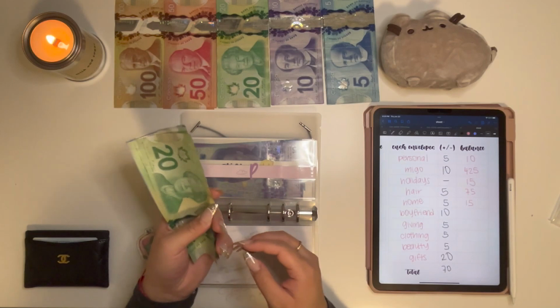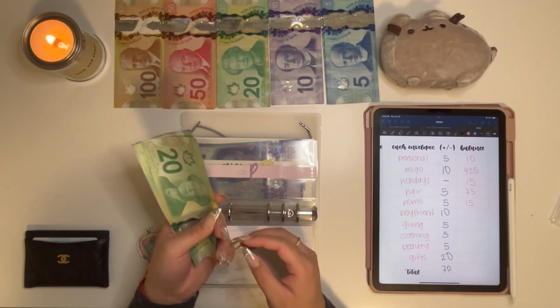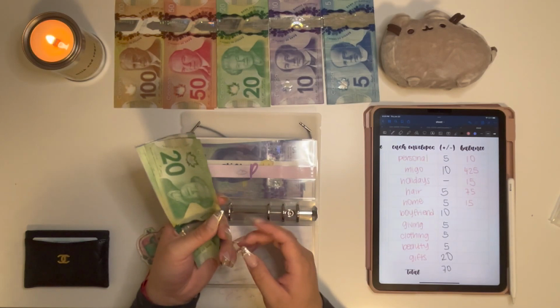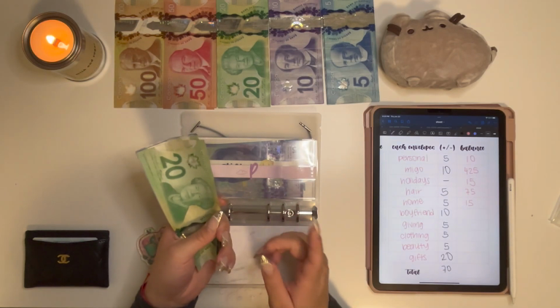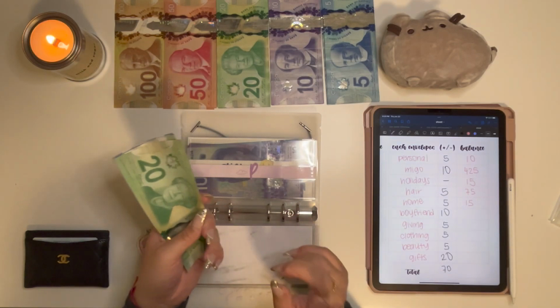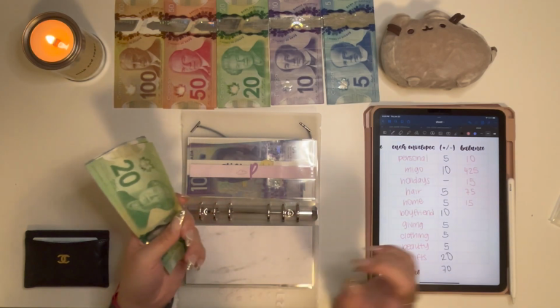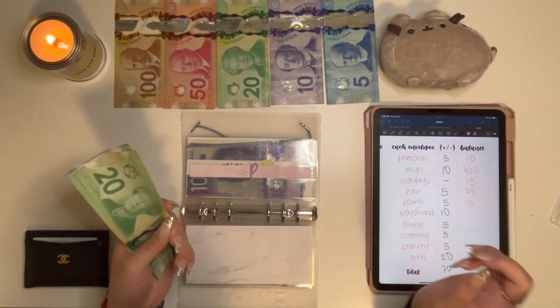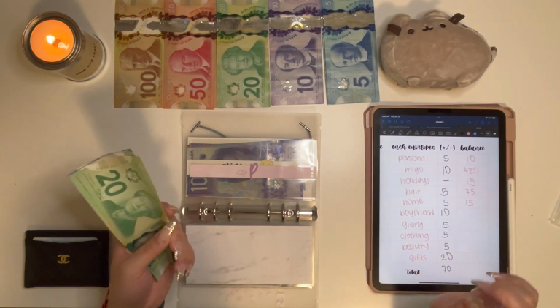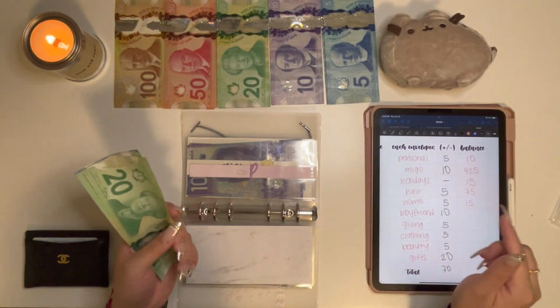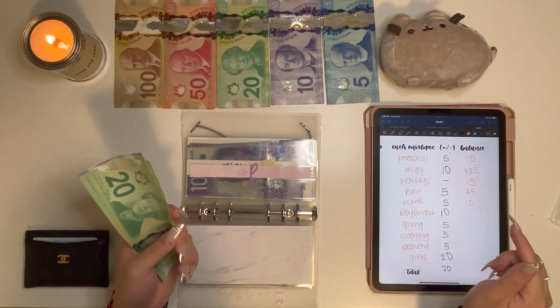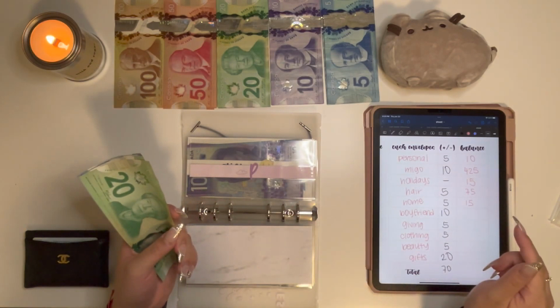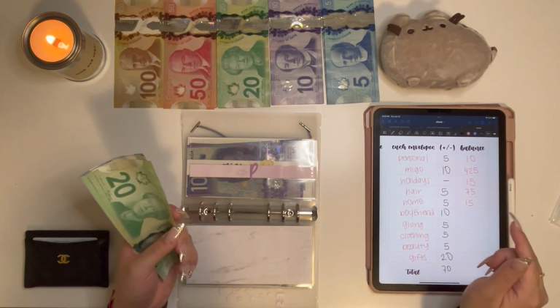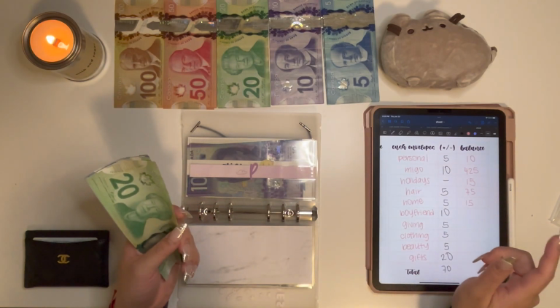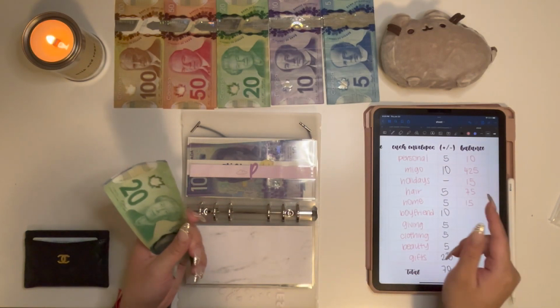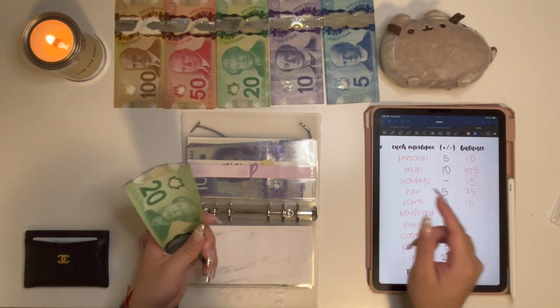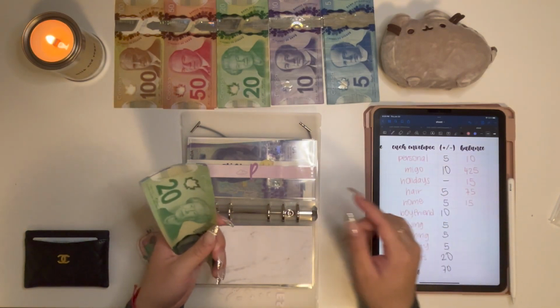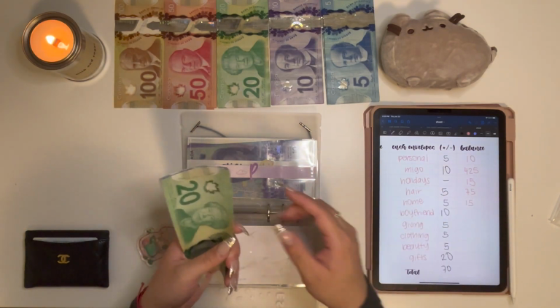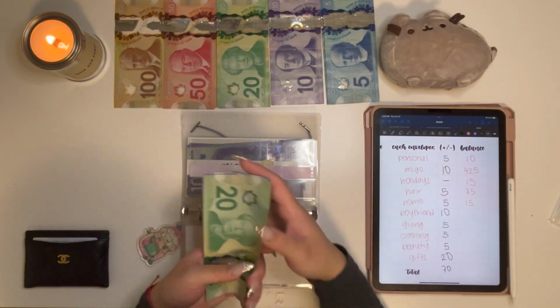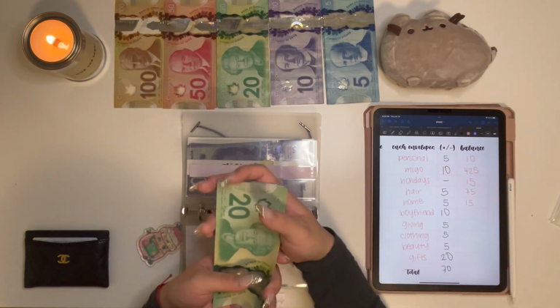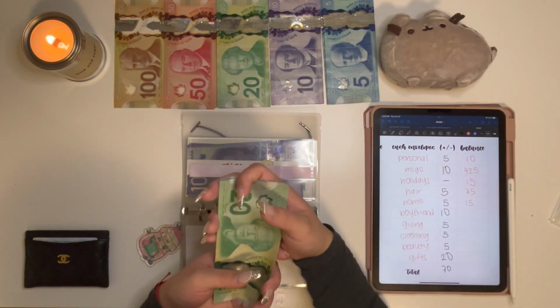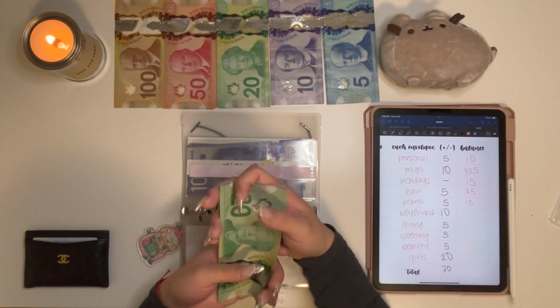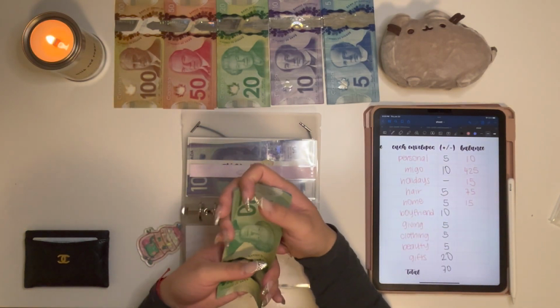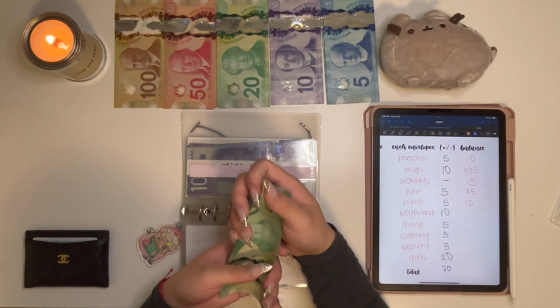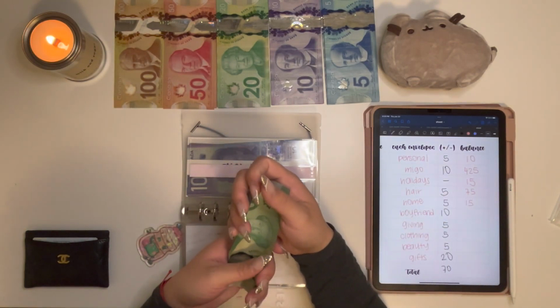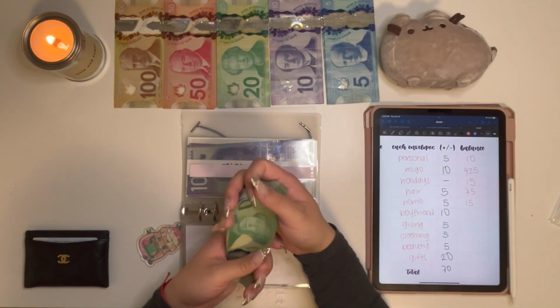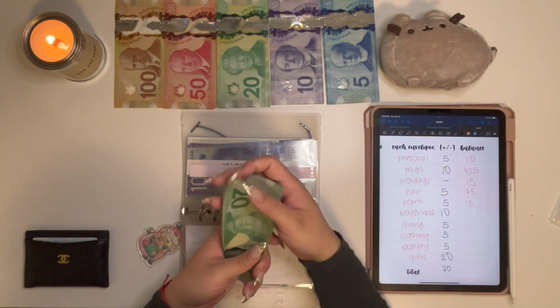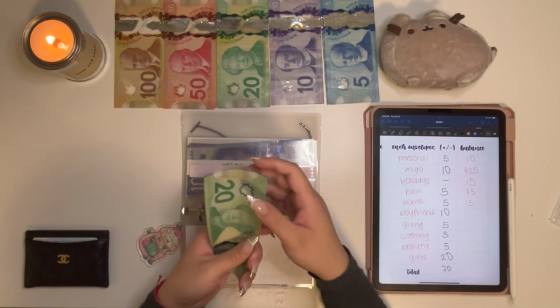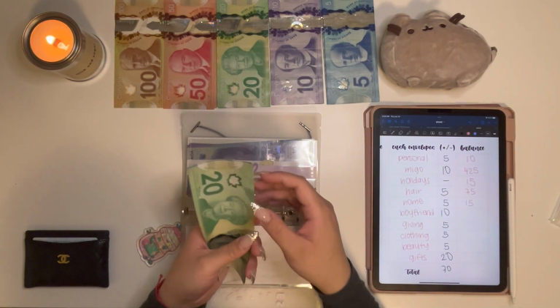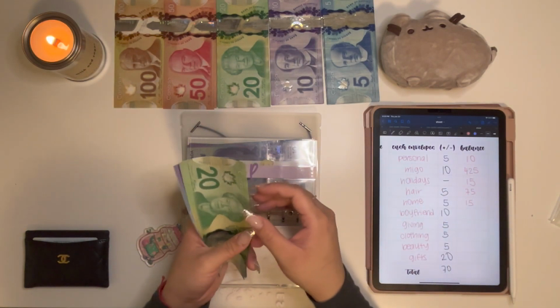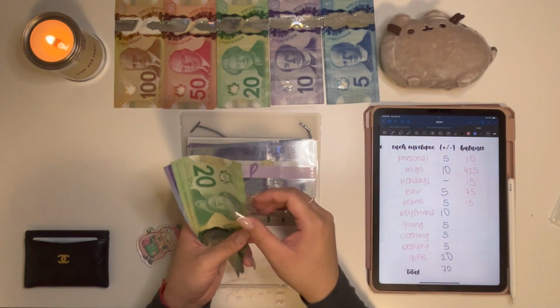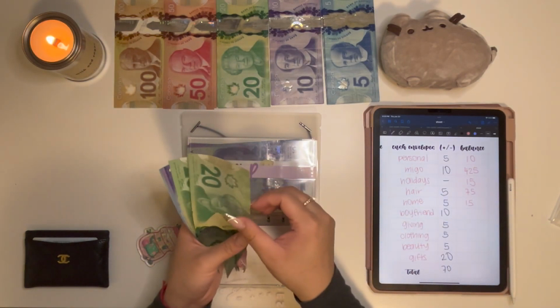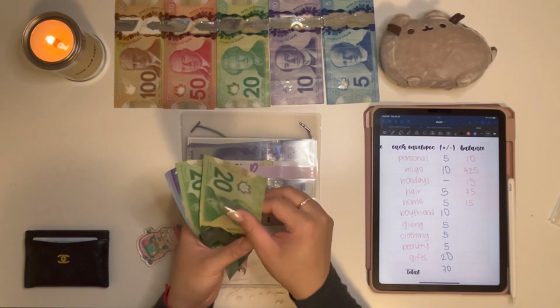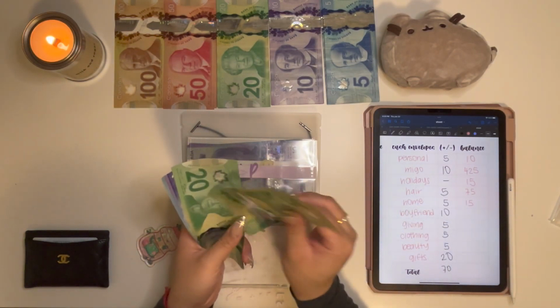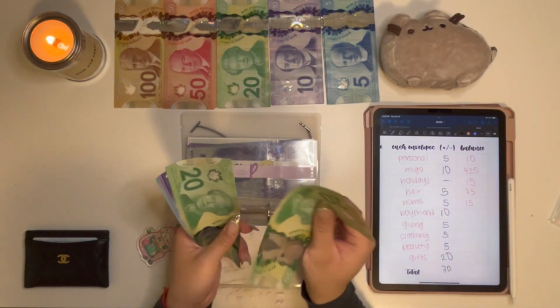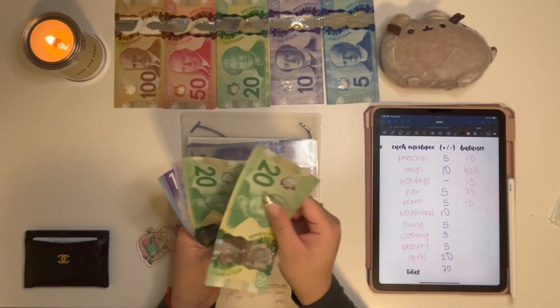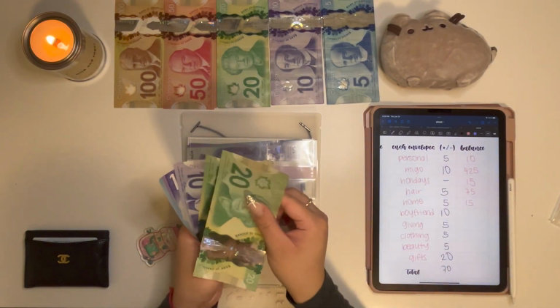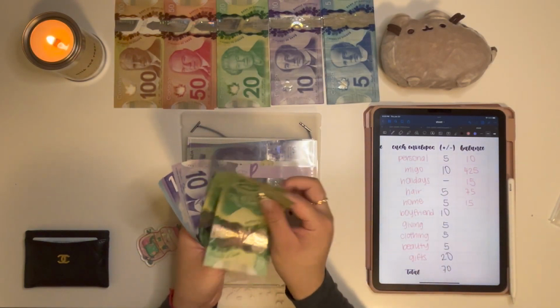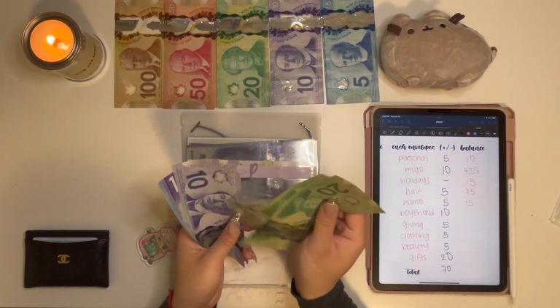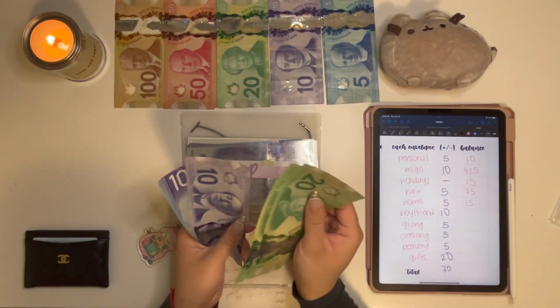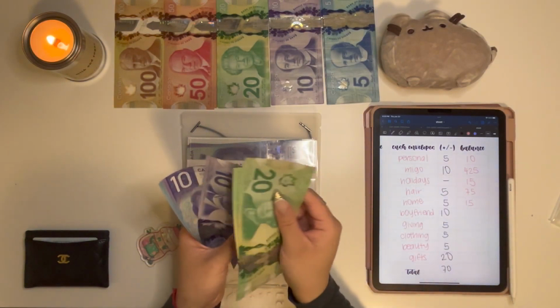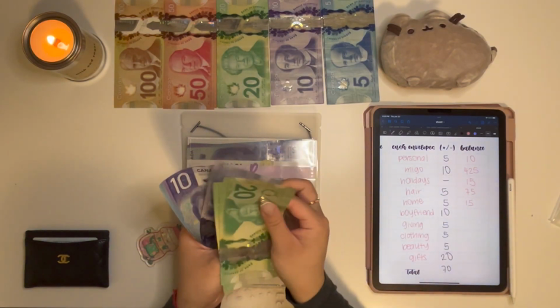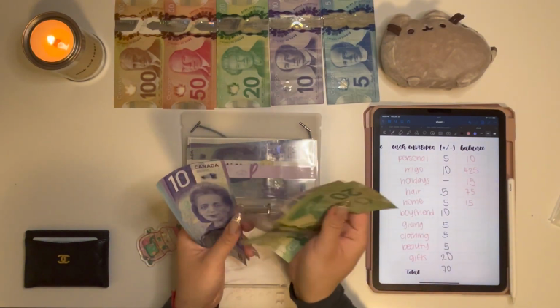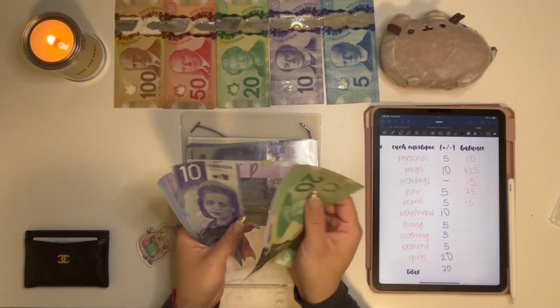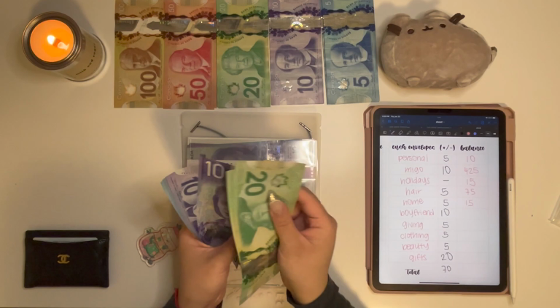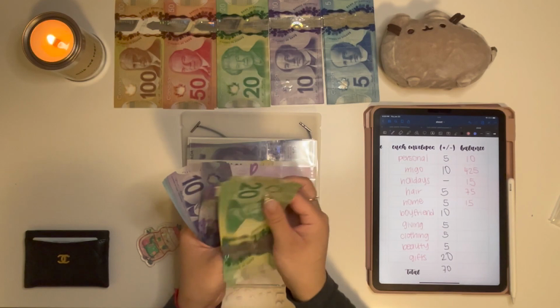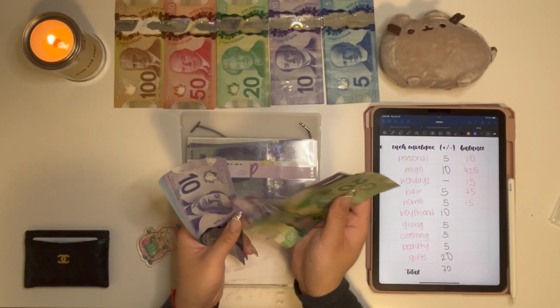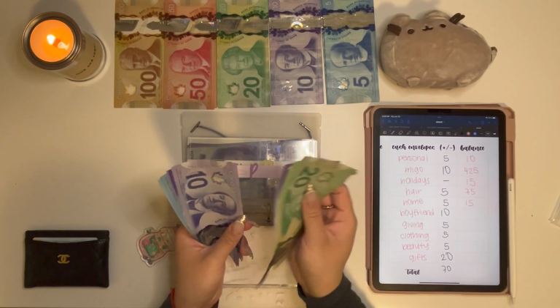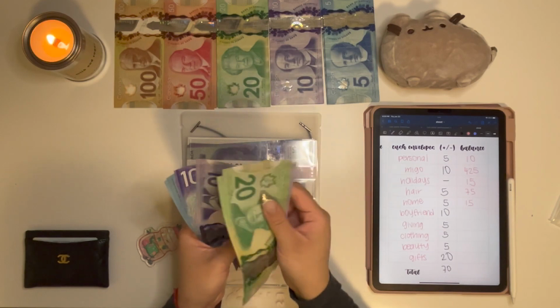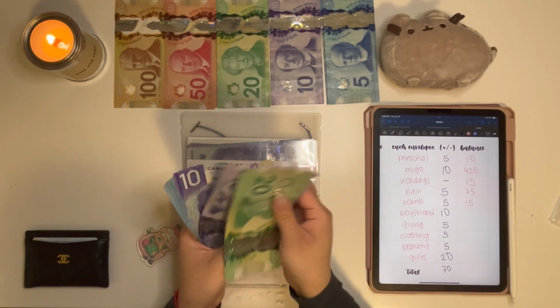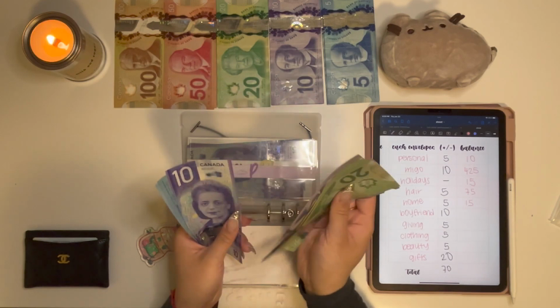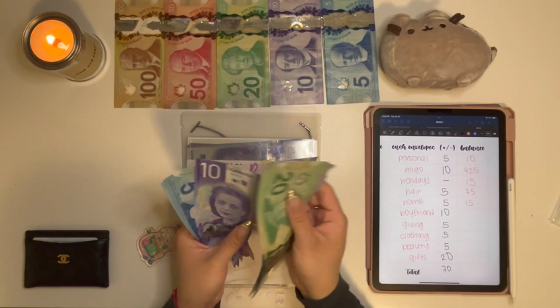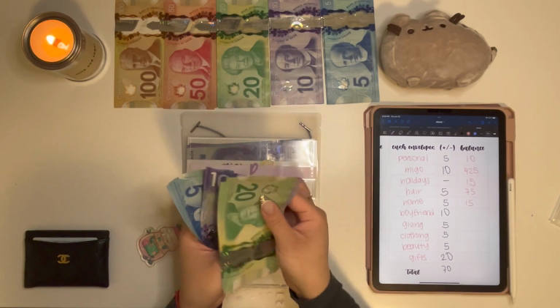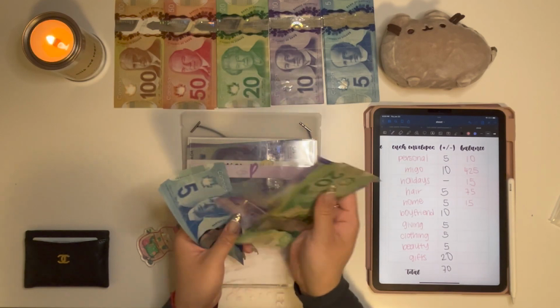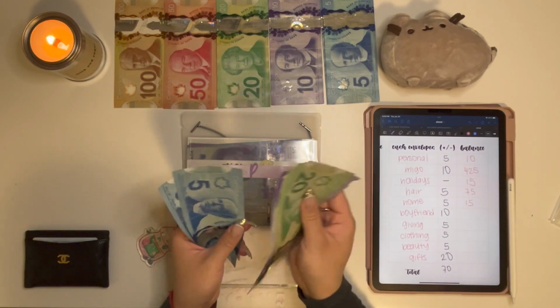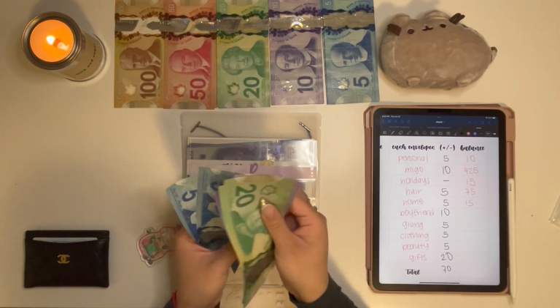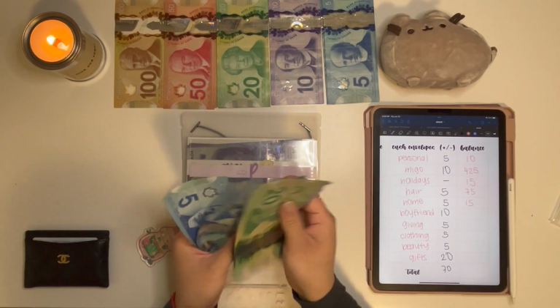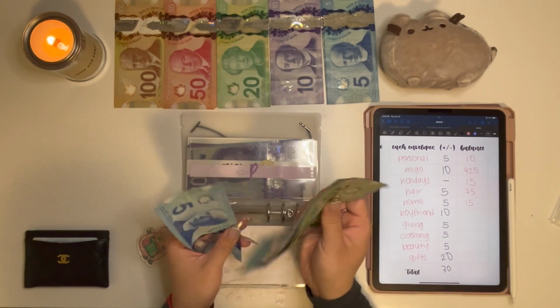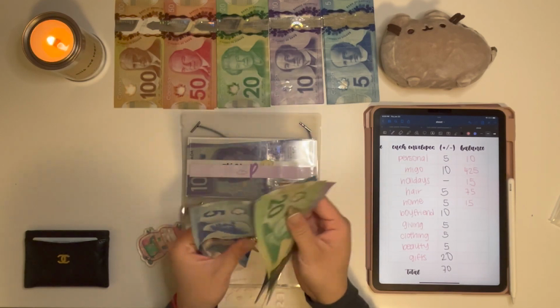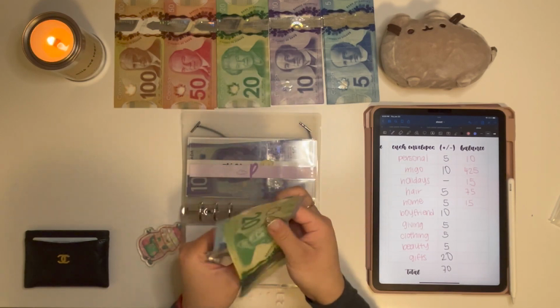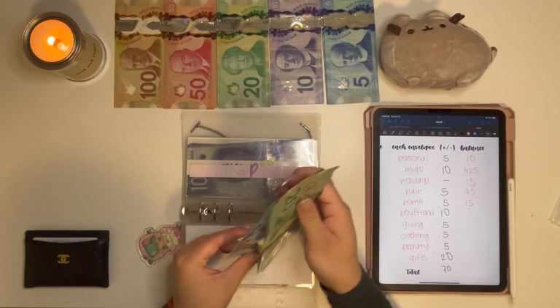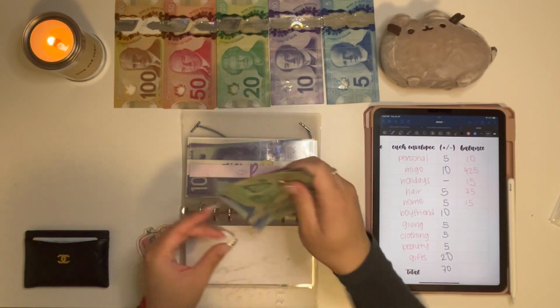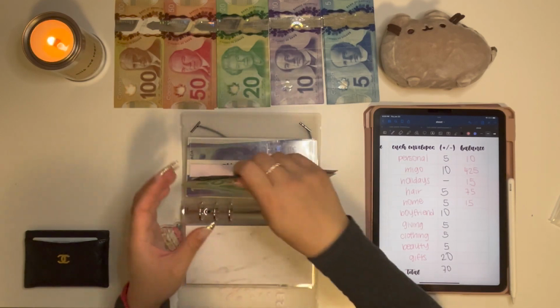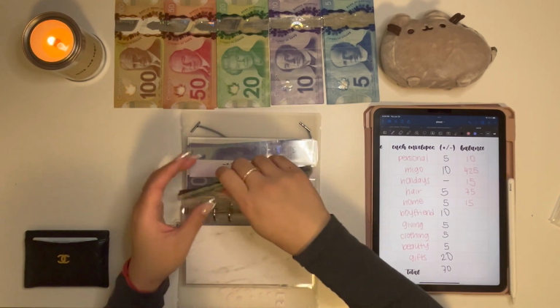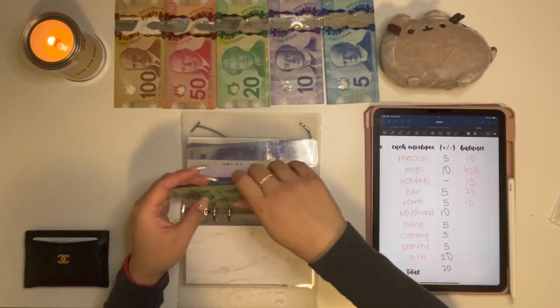Next up is my boyfriend and he got $10, so now he has $90 in his envelope.